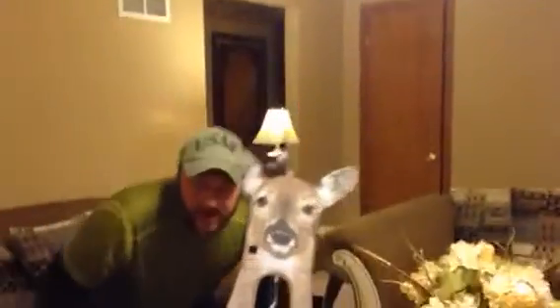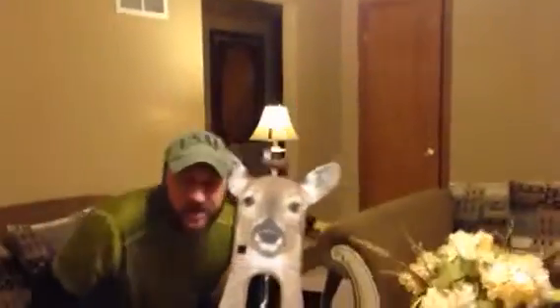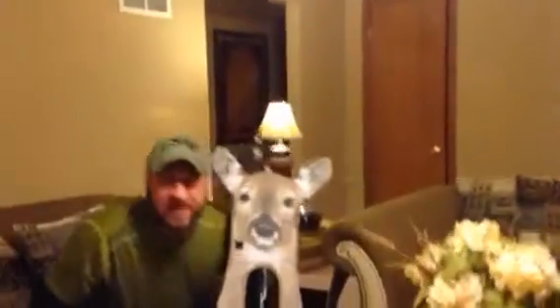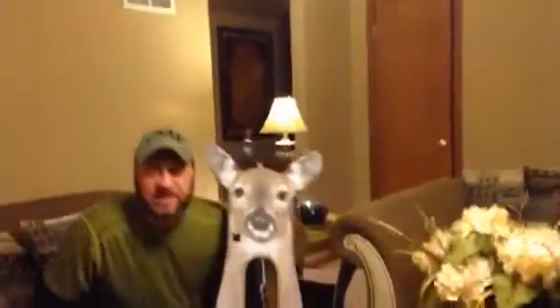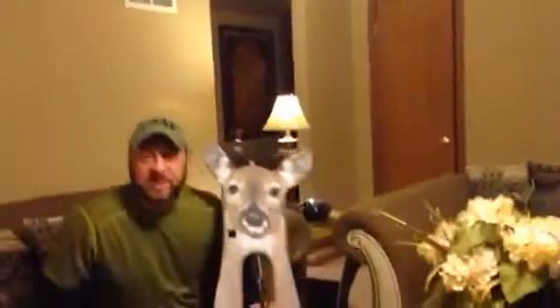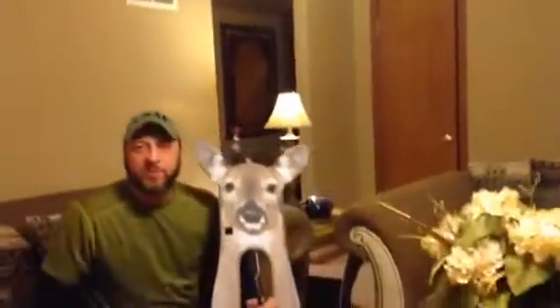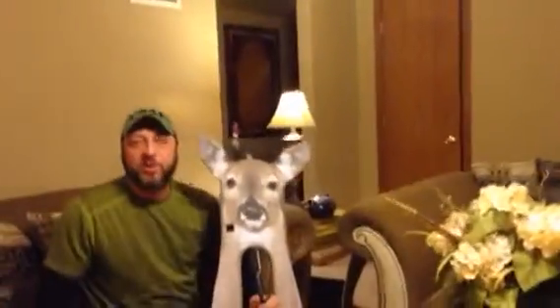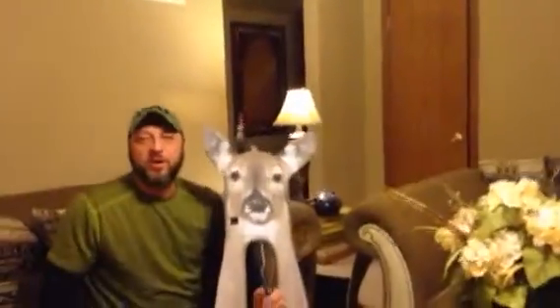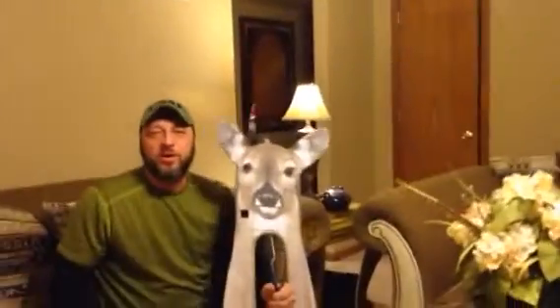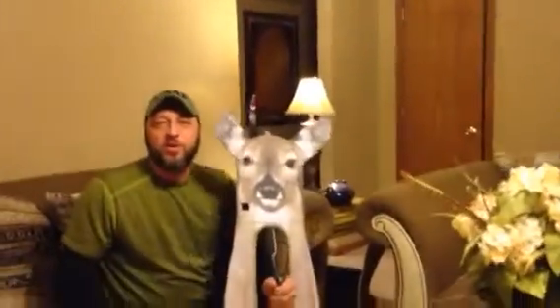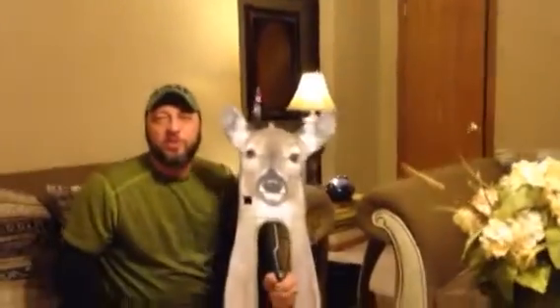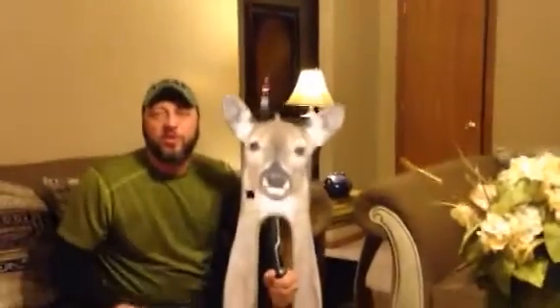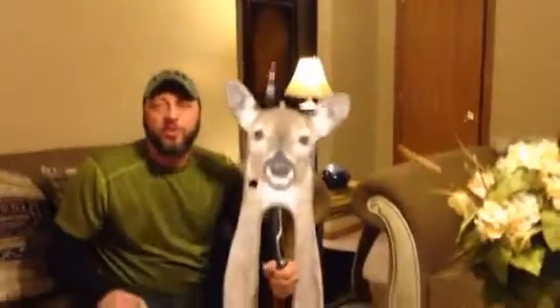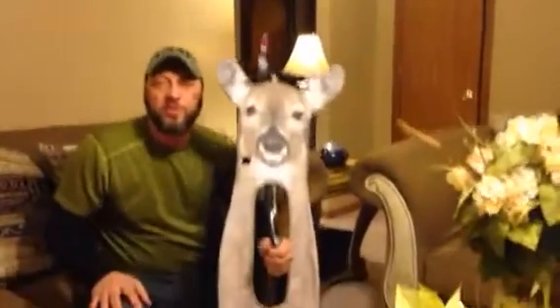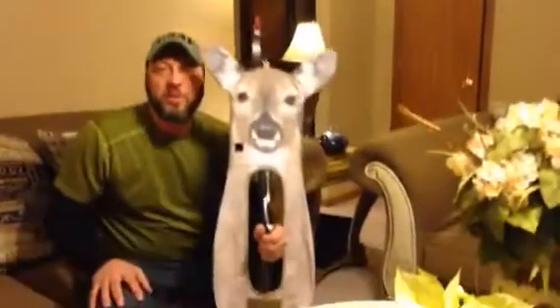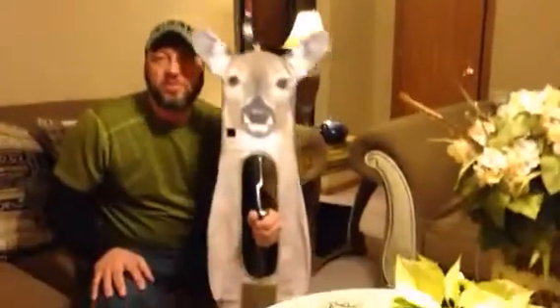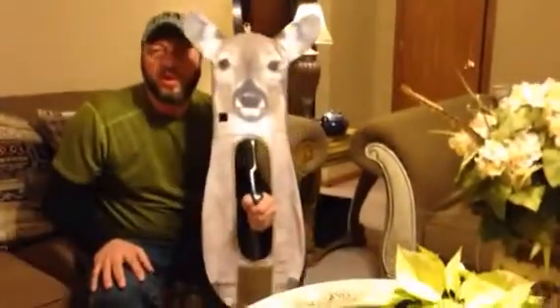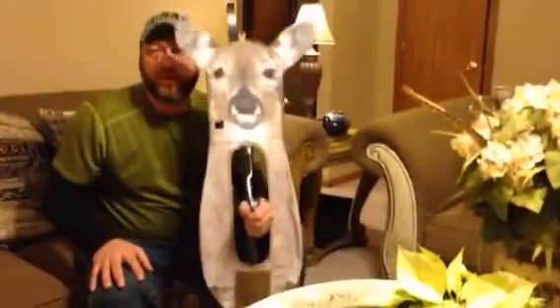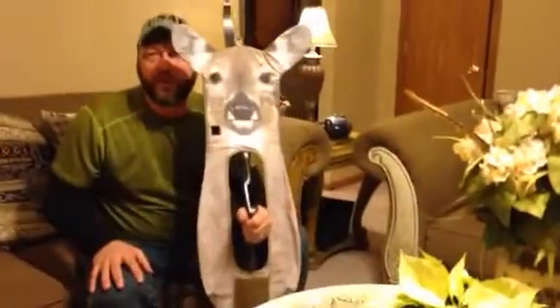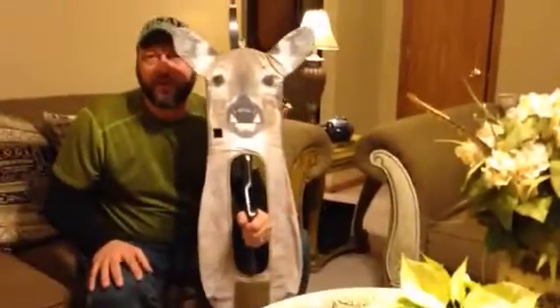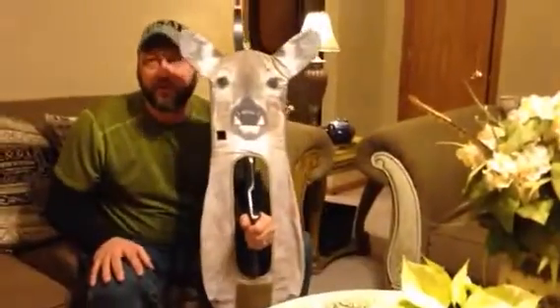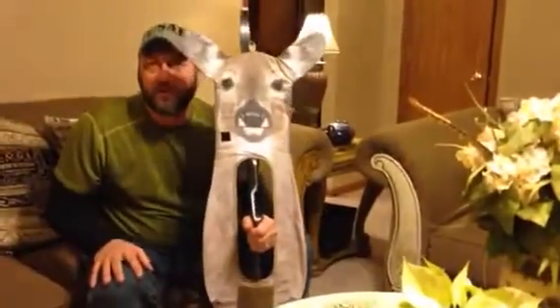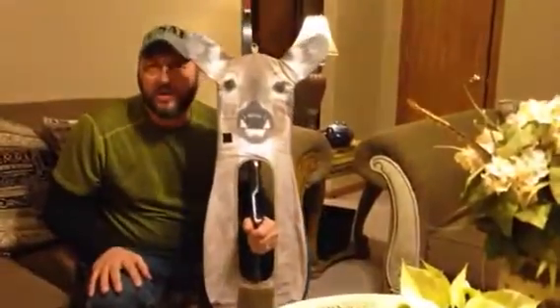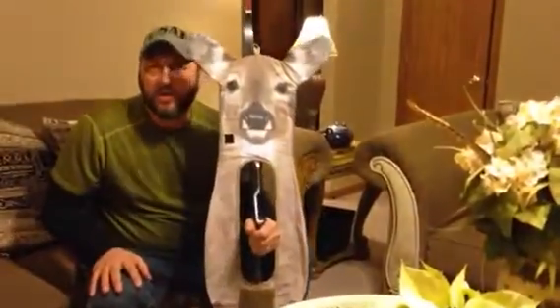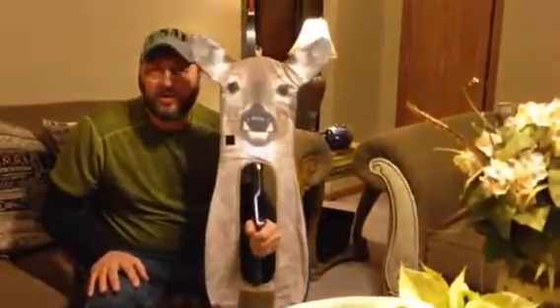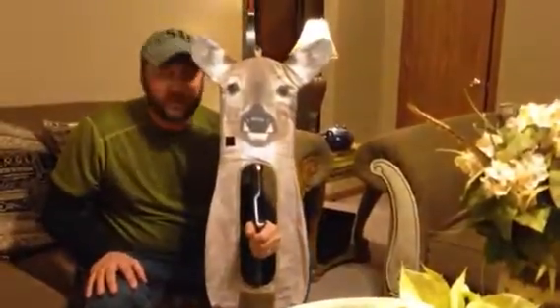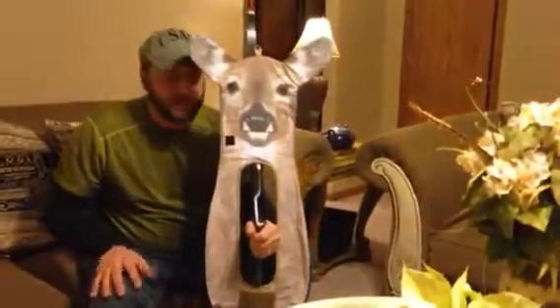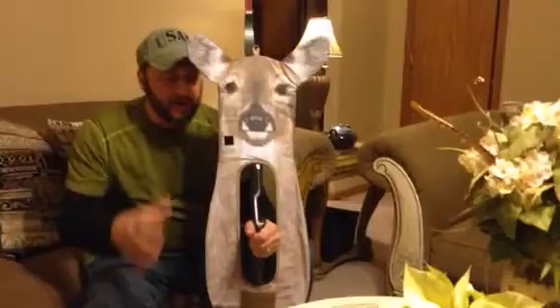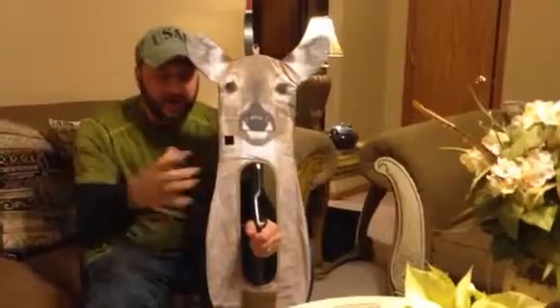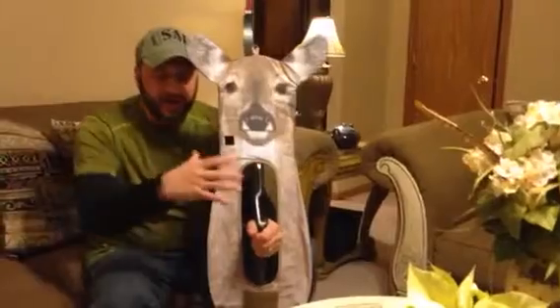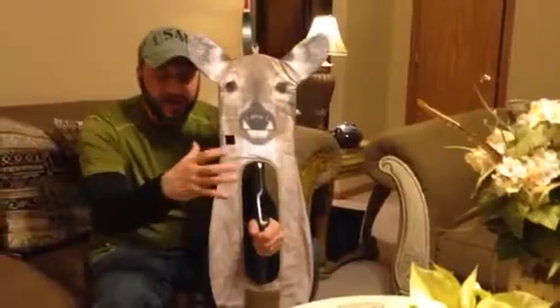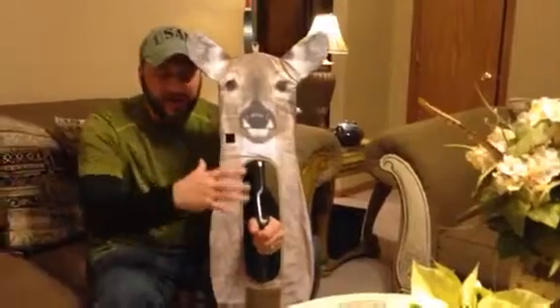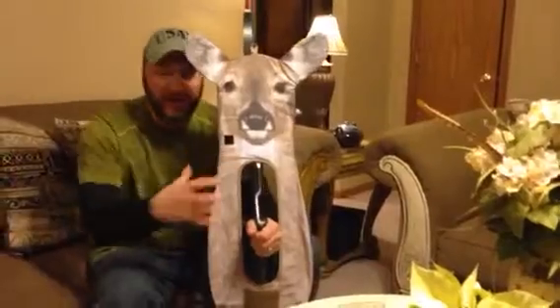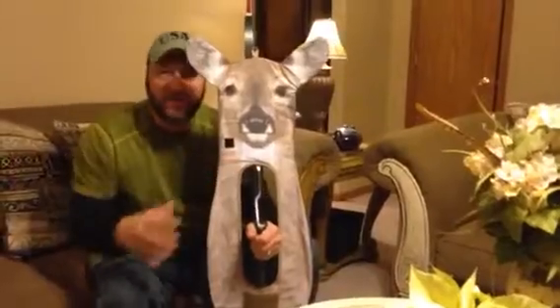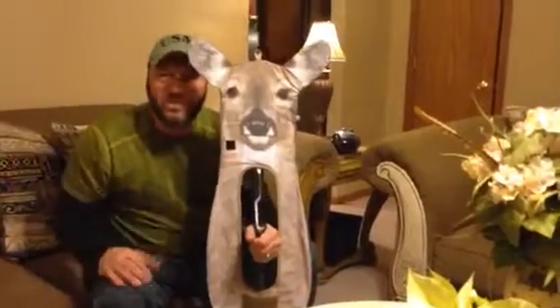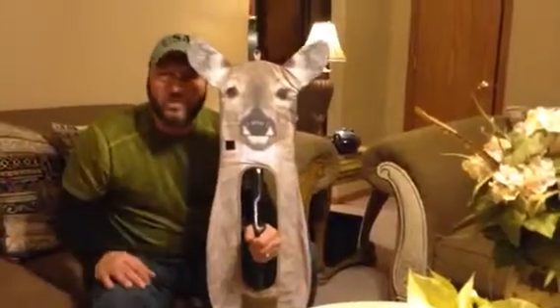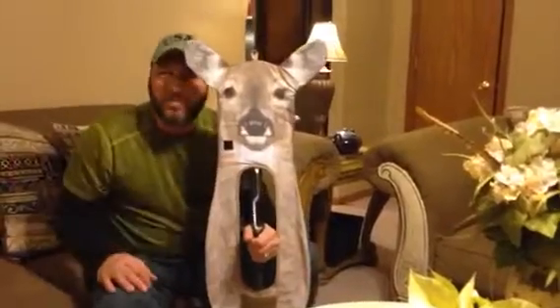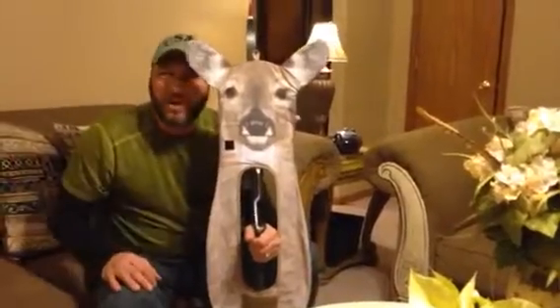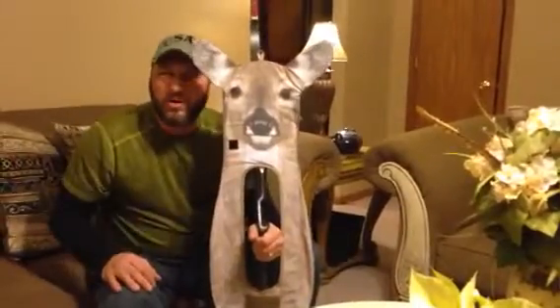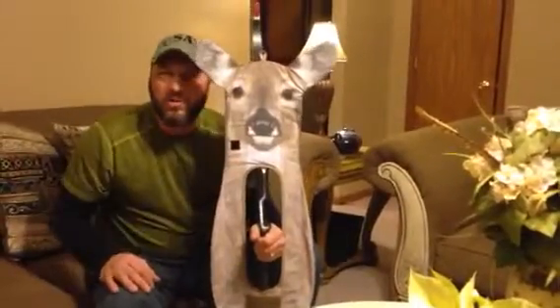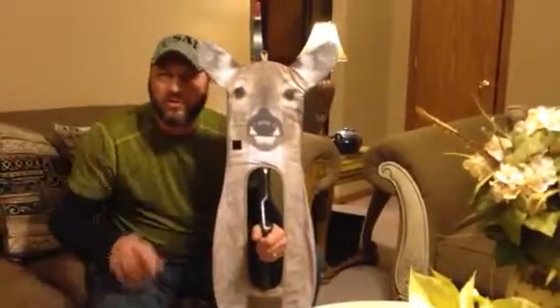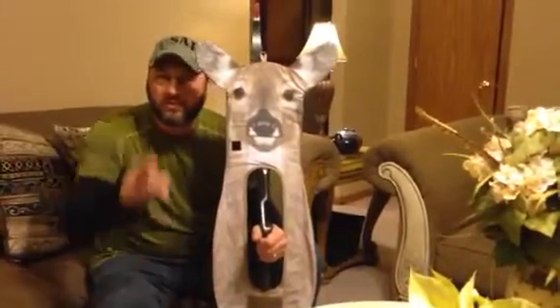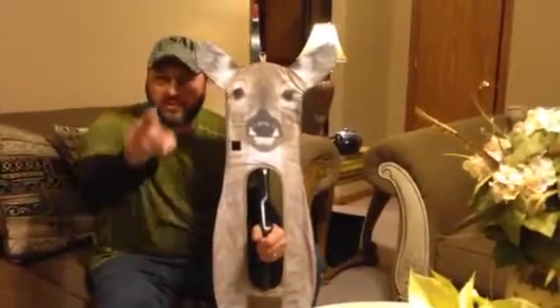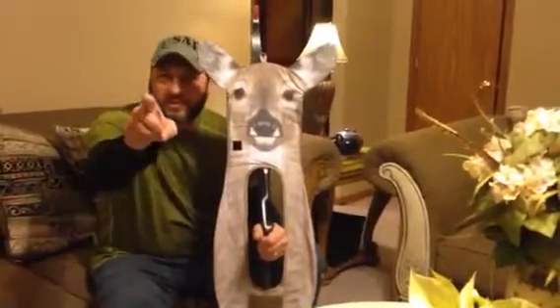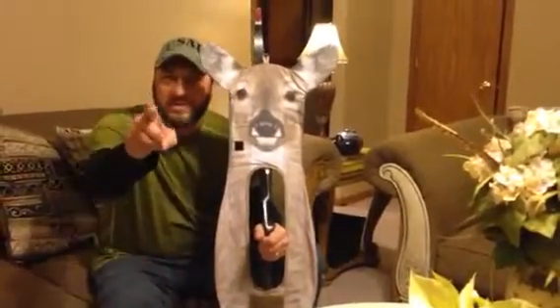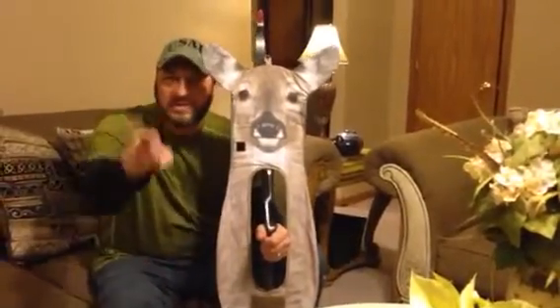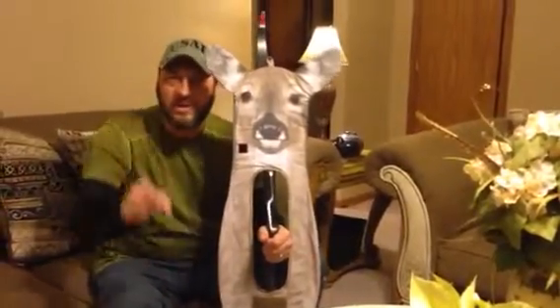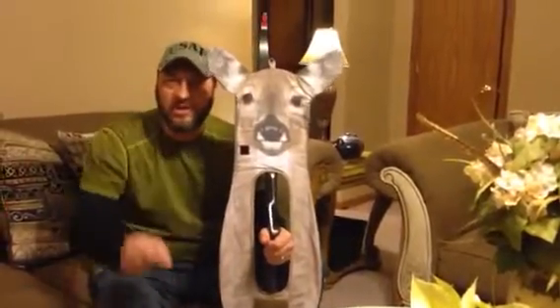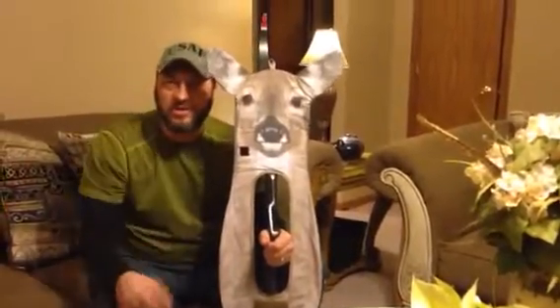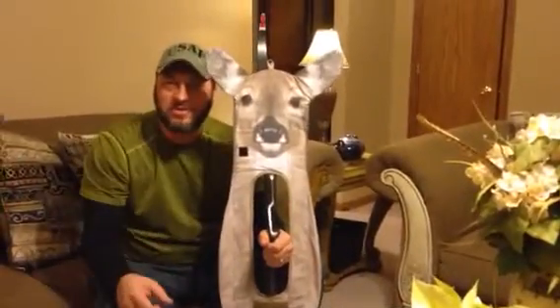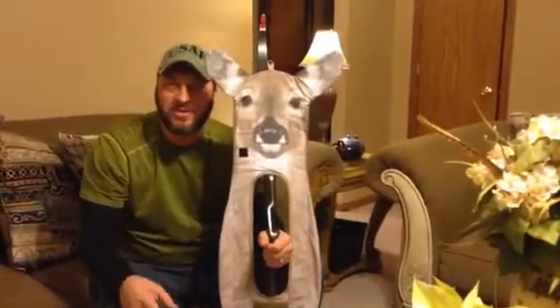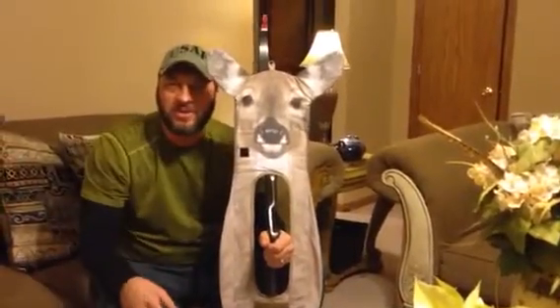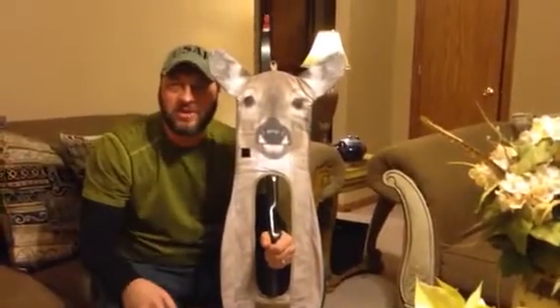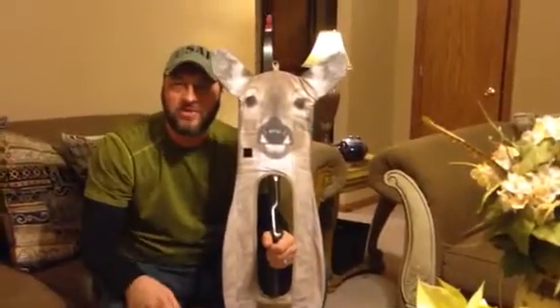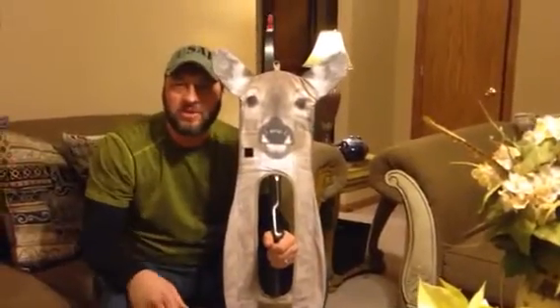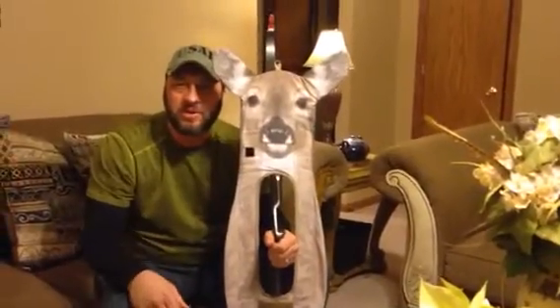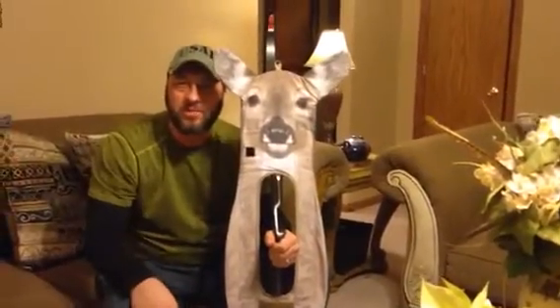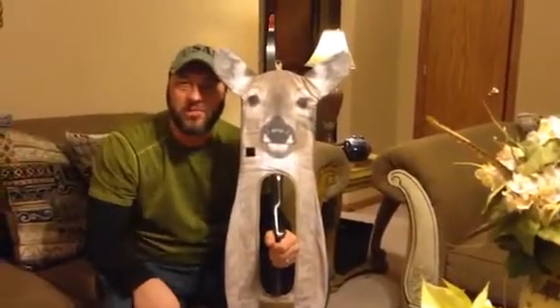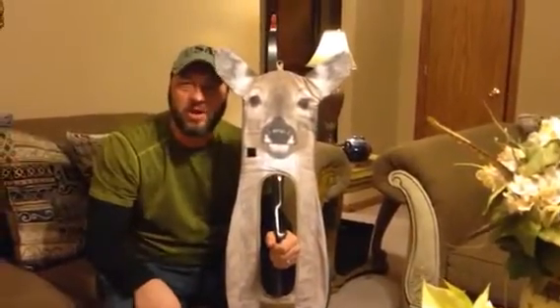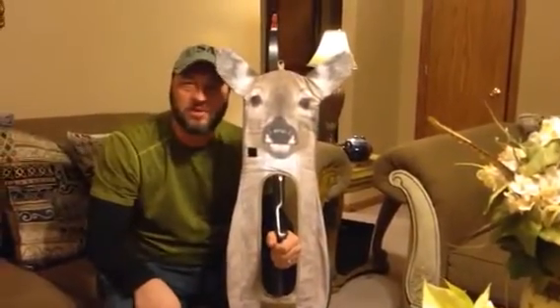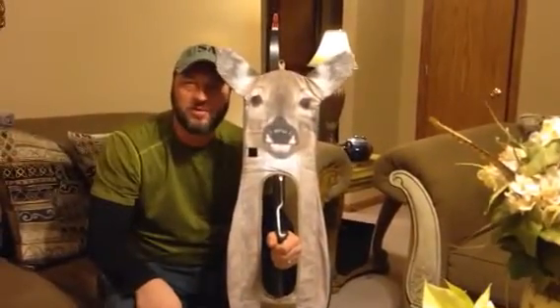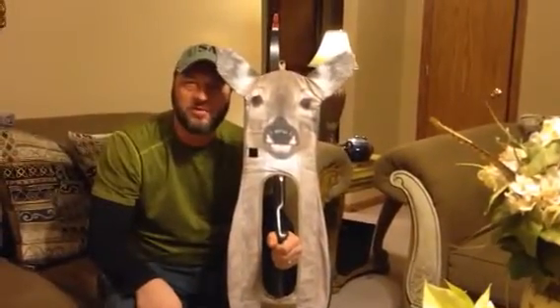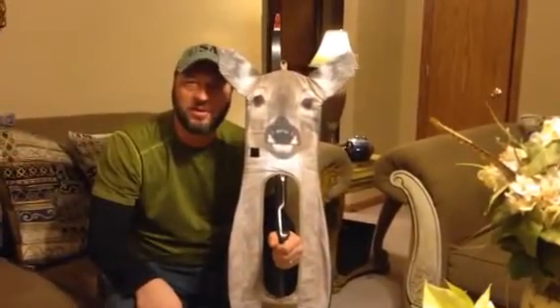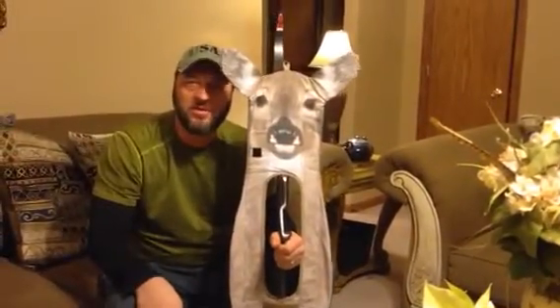All right guys, give them a call. Ultimate Predator Decoys — it'll strap right to your bow. This is Rick Fletcher with another product review.